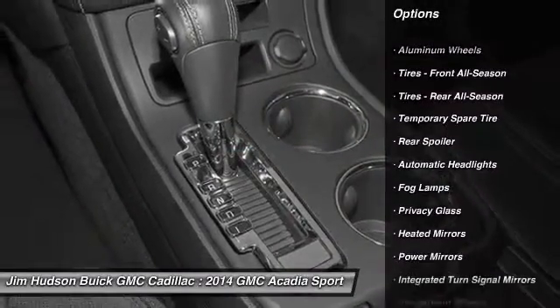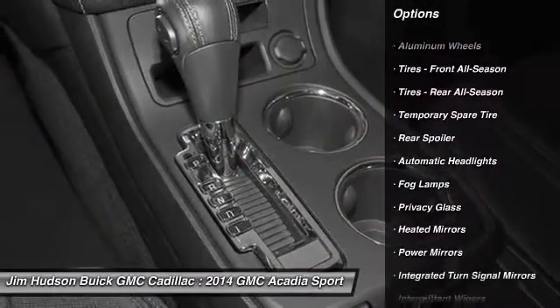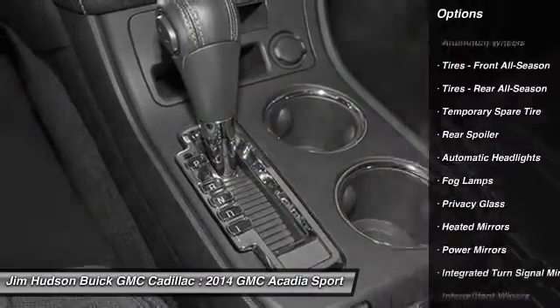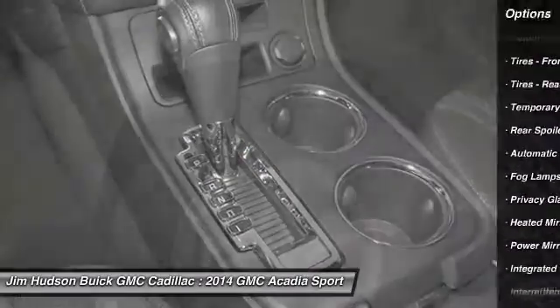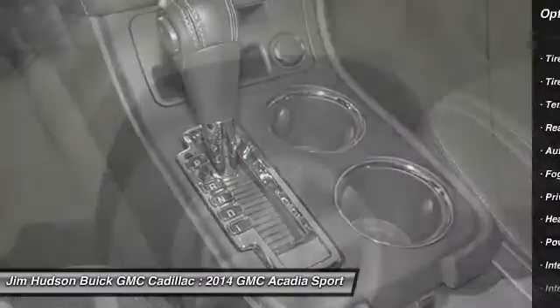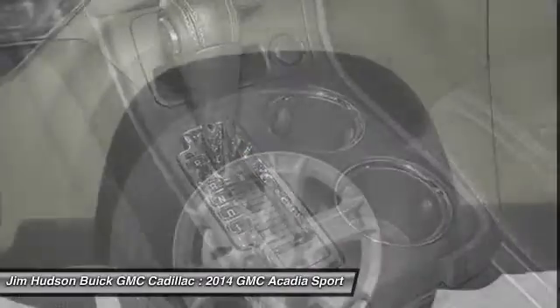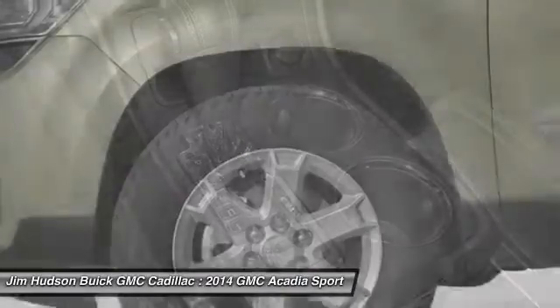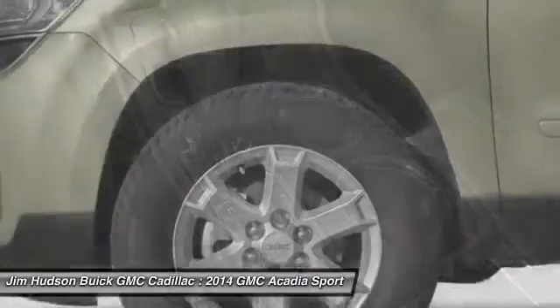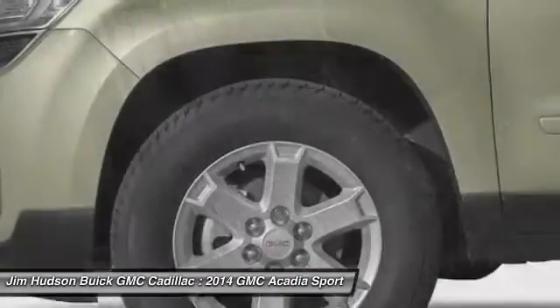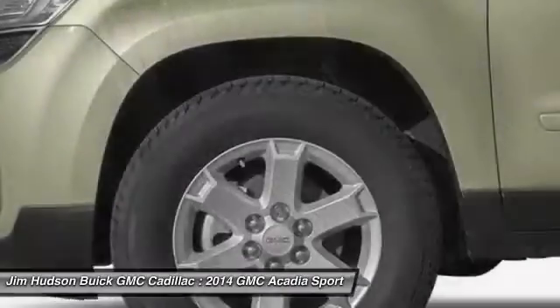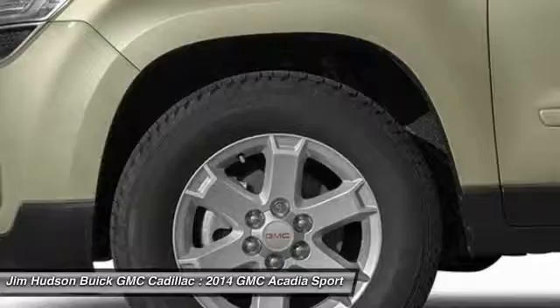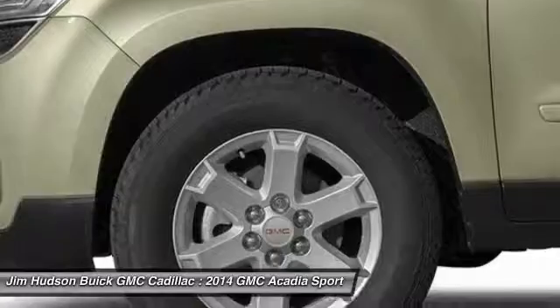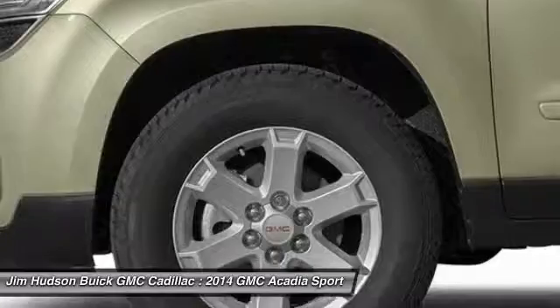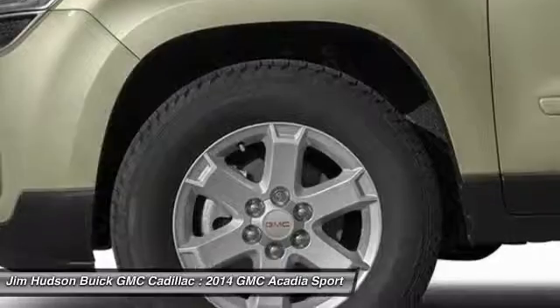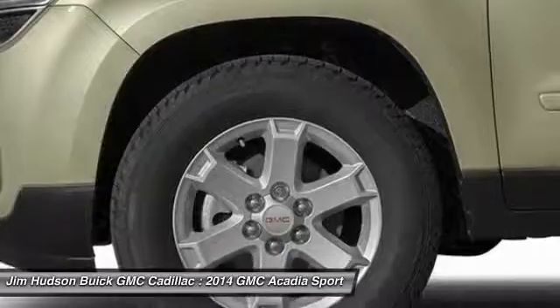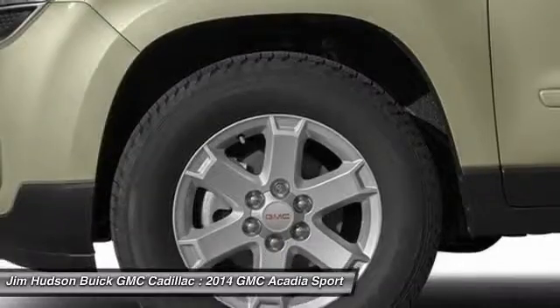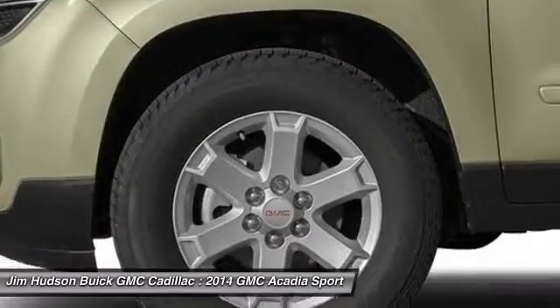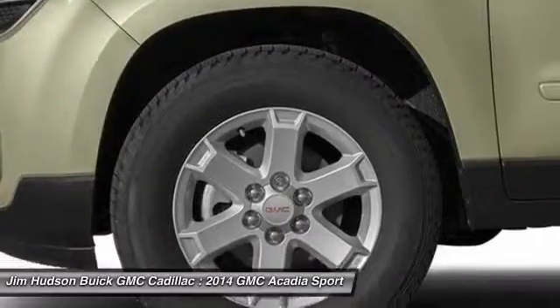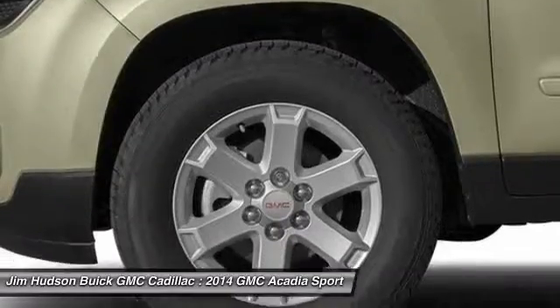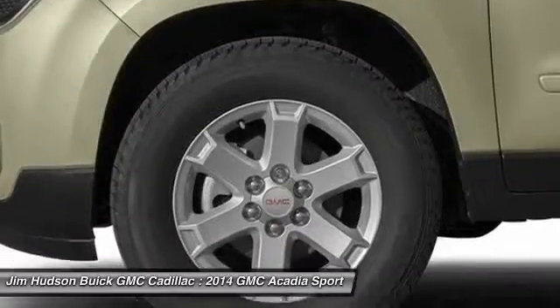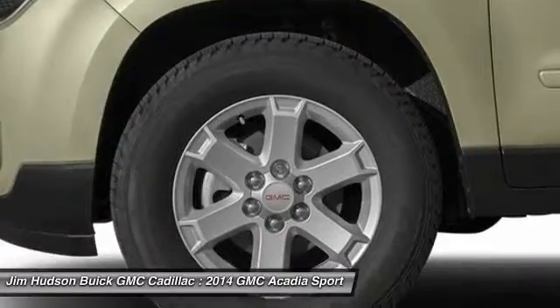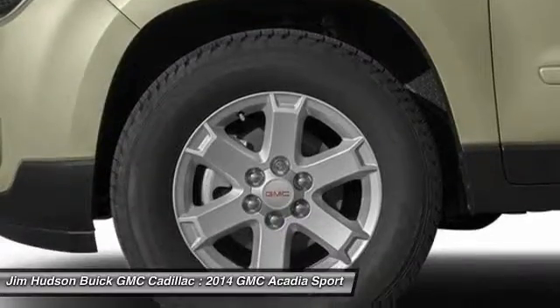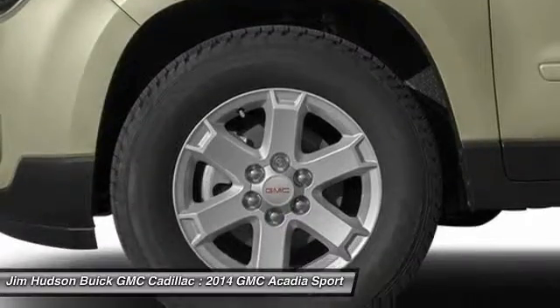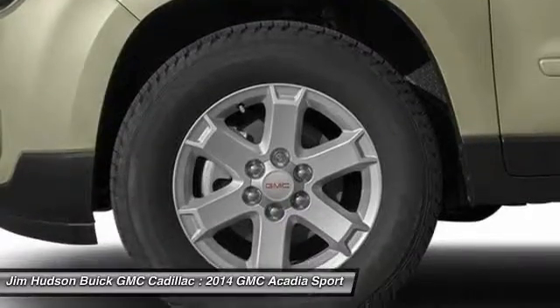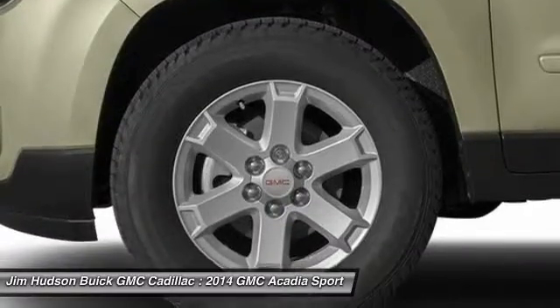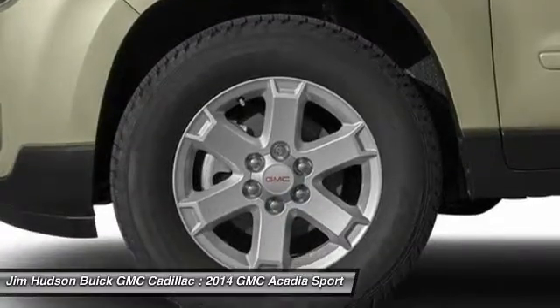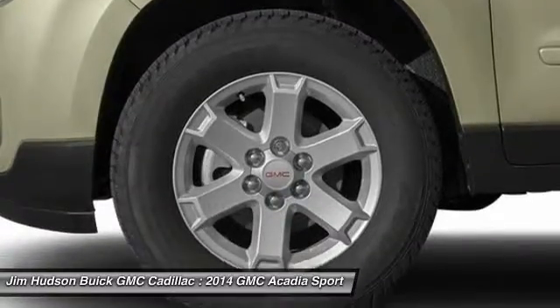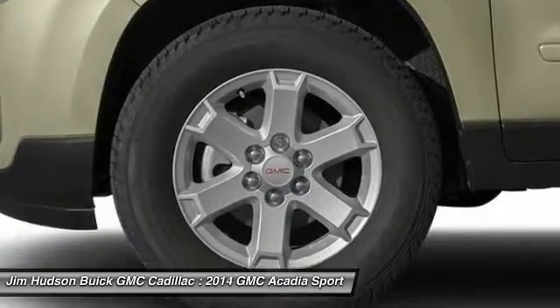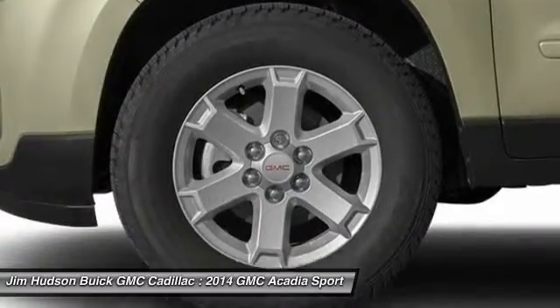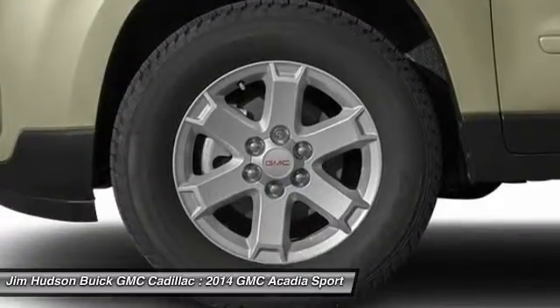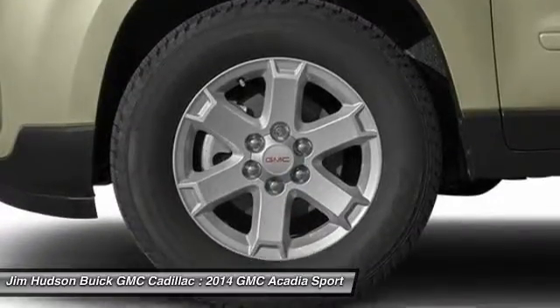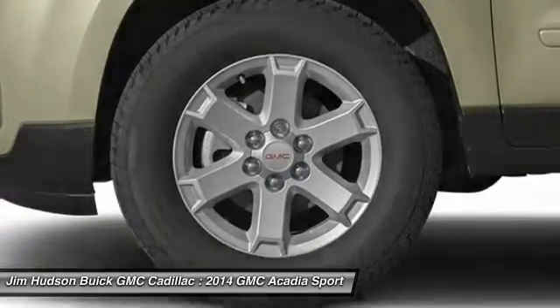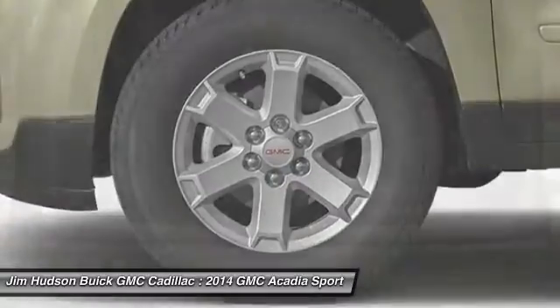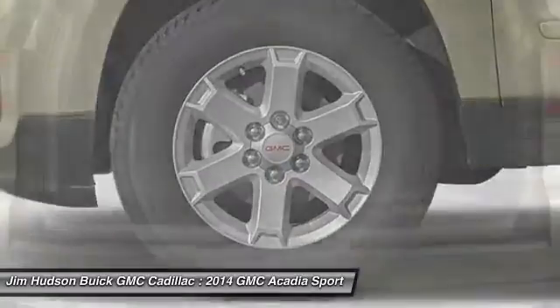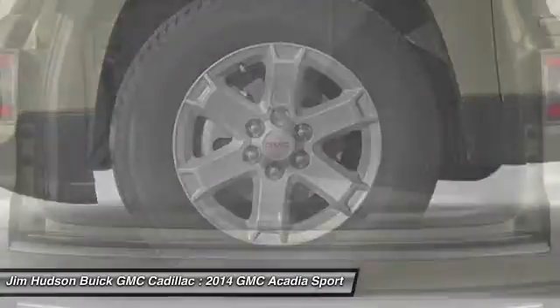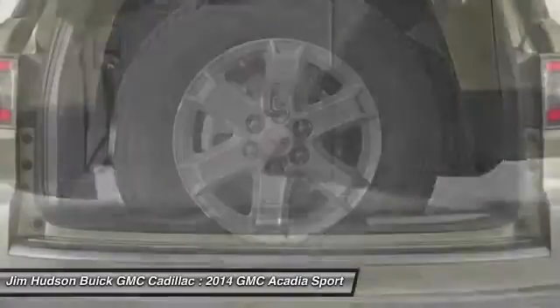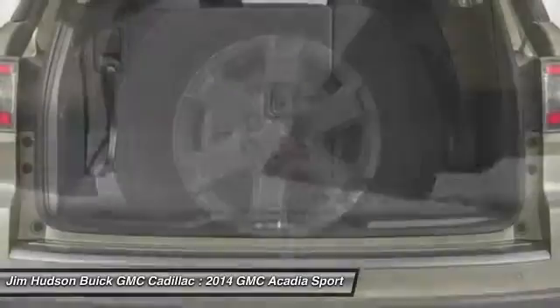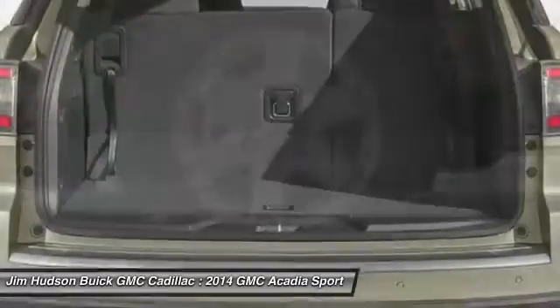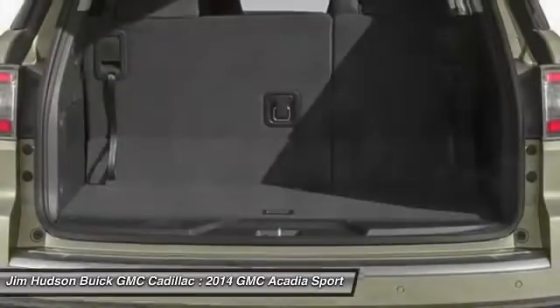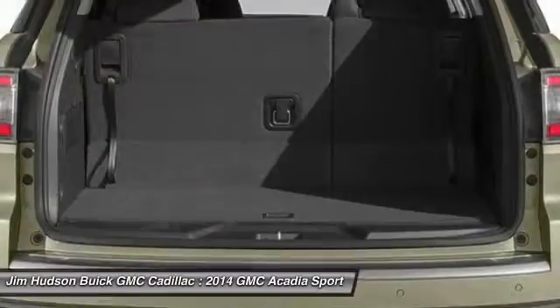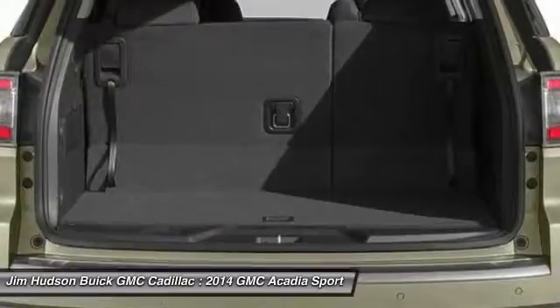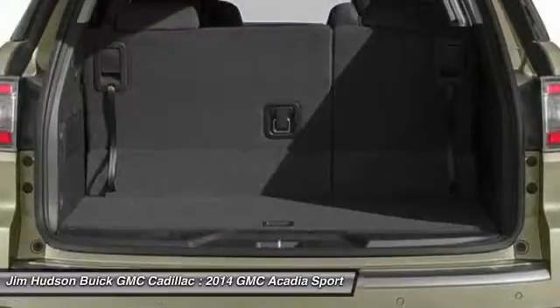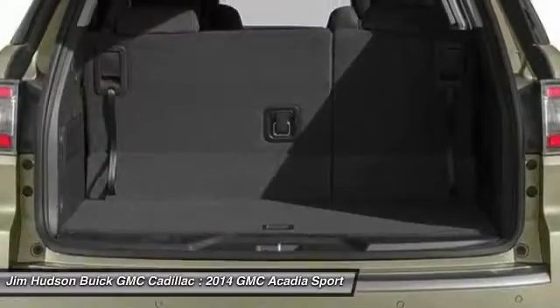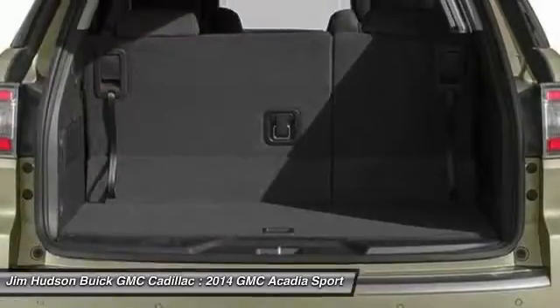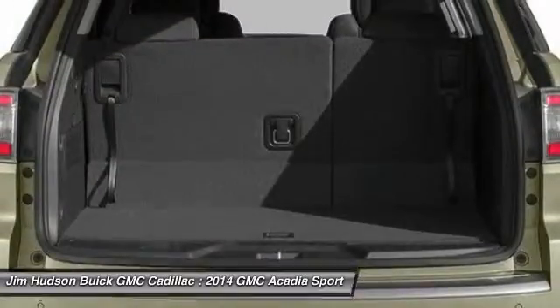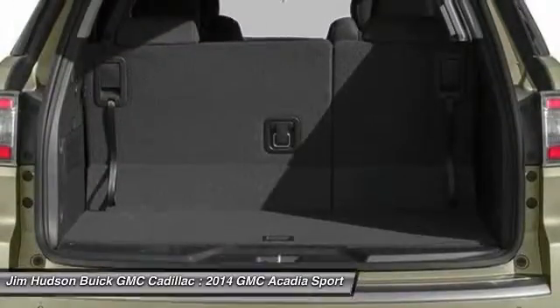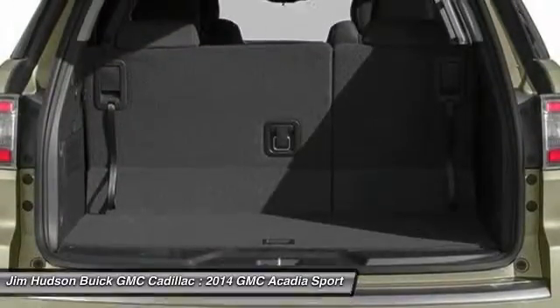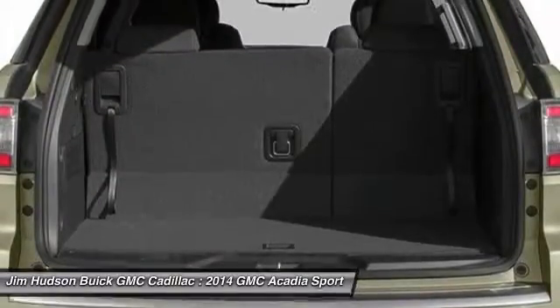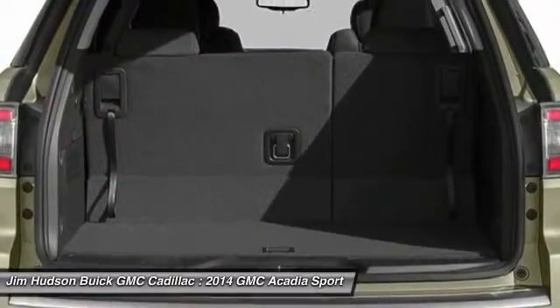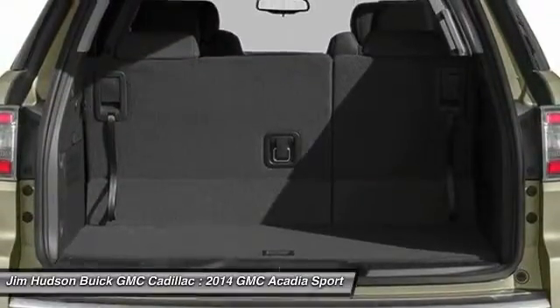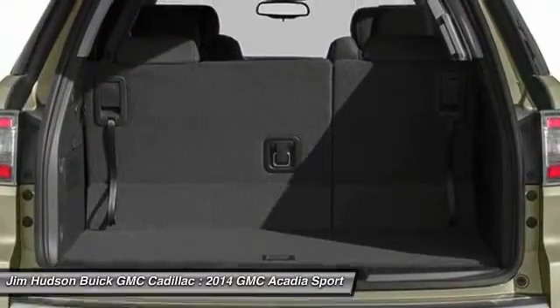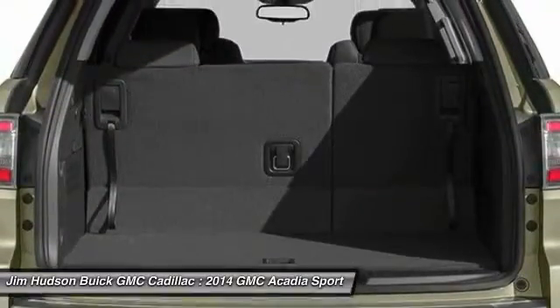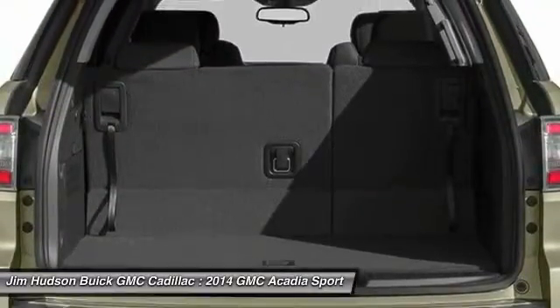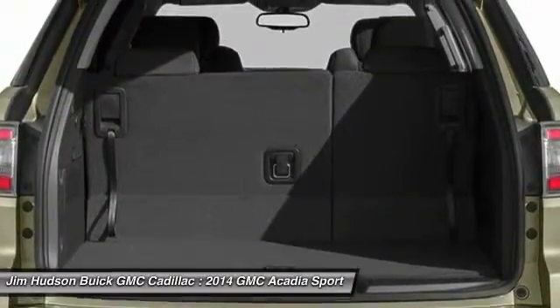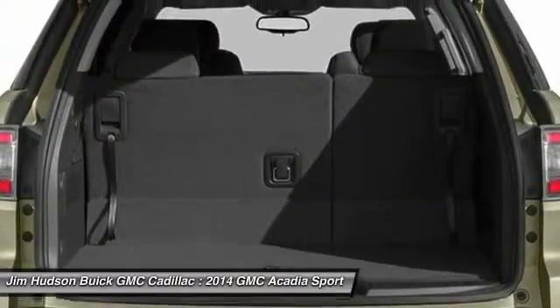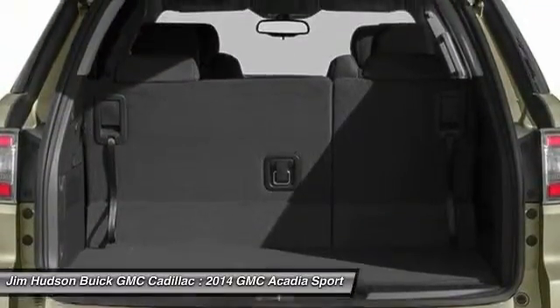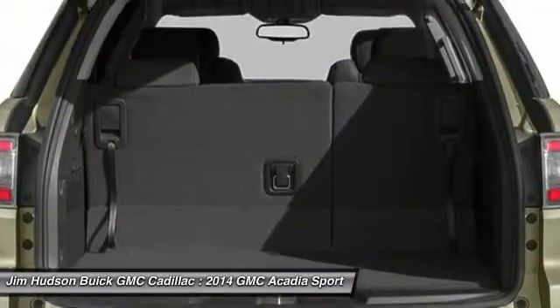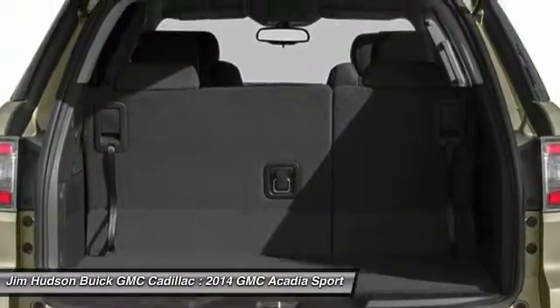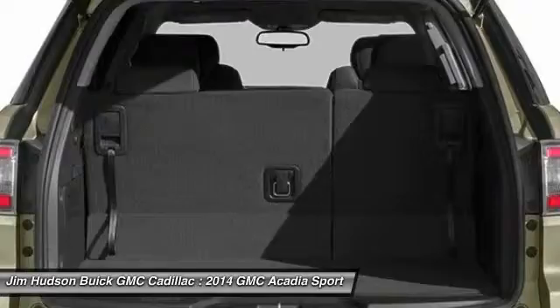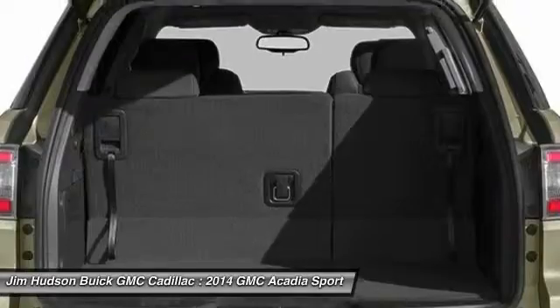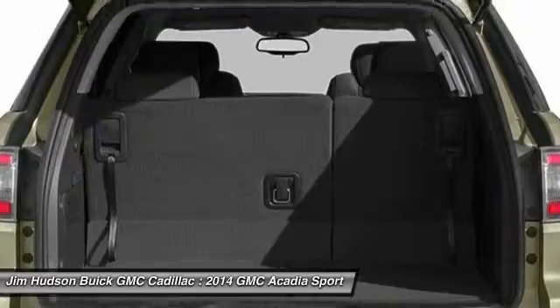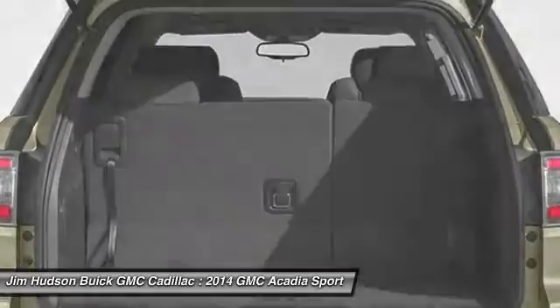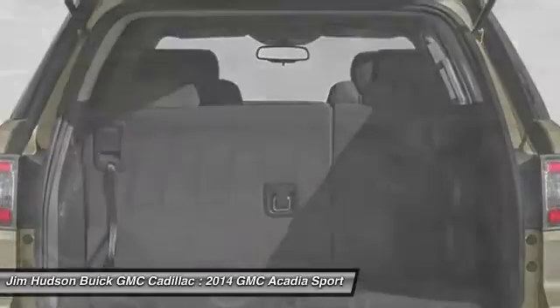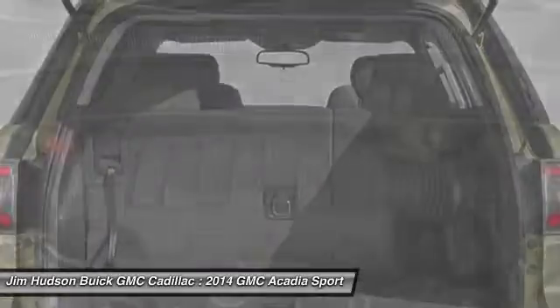Remote engine start, keyless entry, stability control, anti-lock braking system, power lift gate, and Bluetooth.